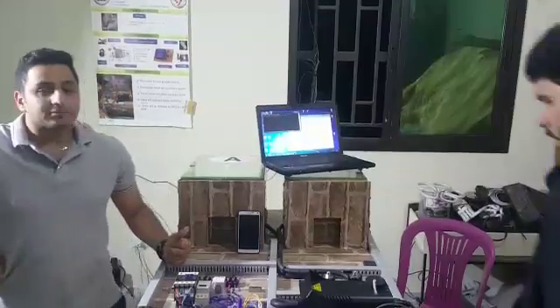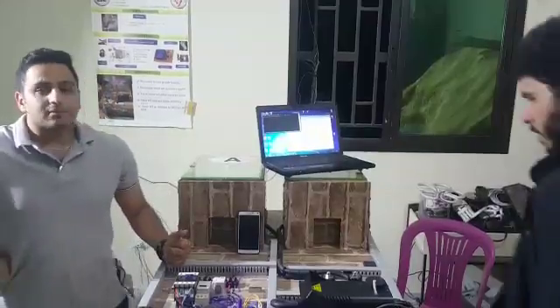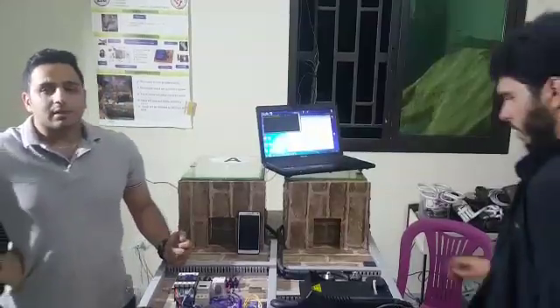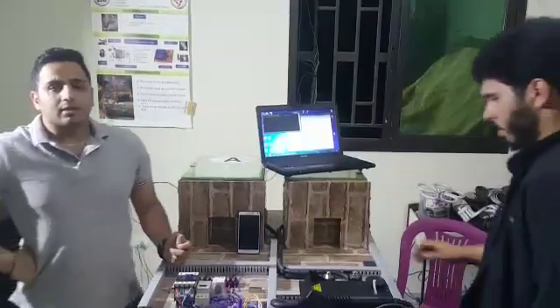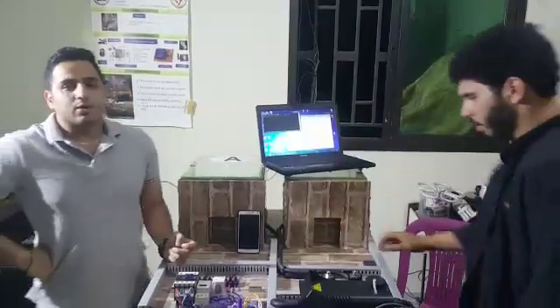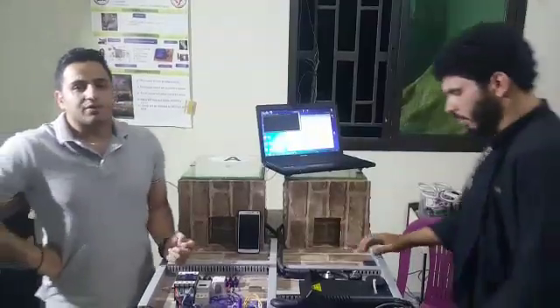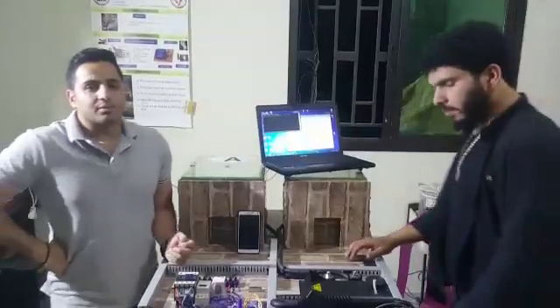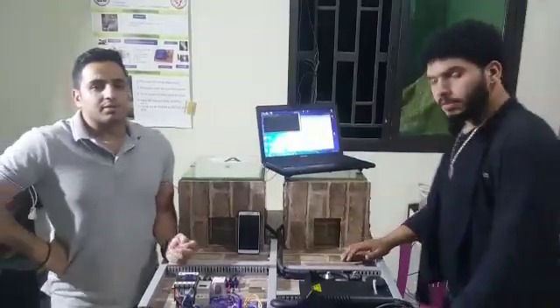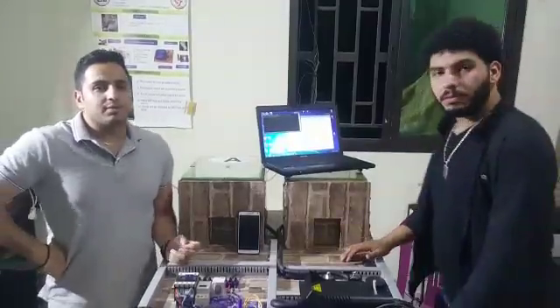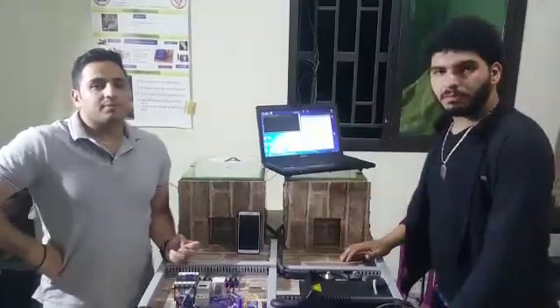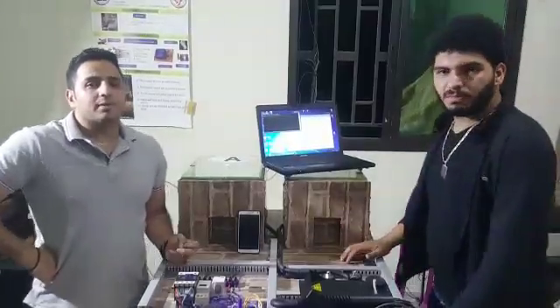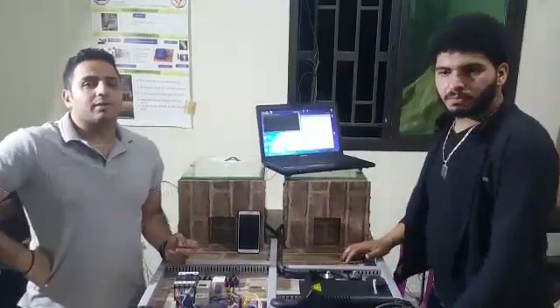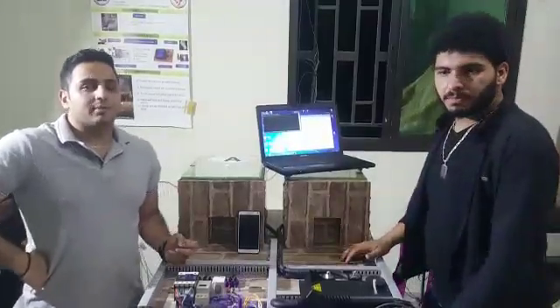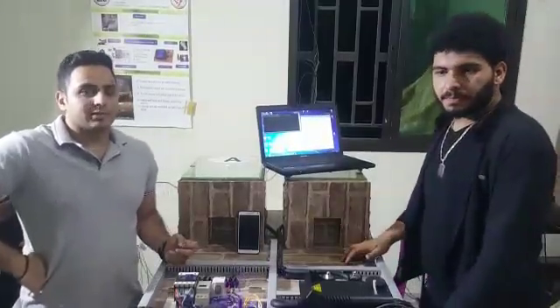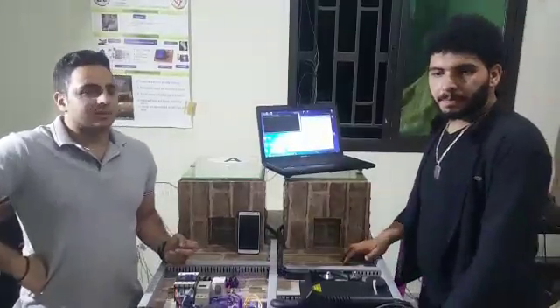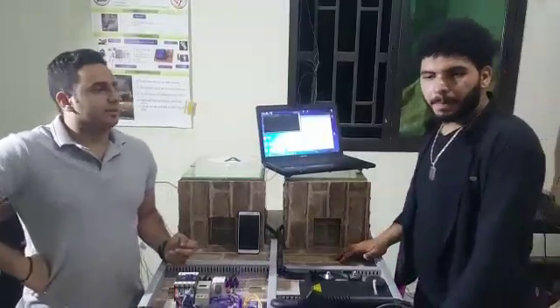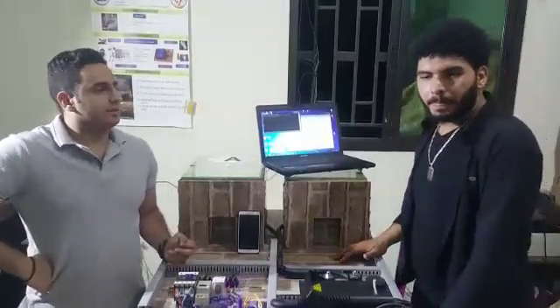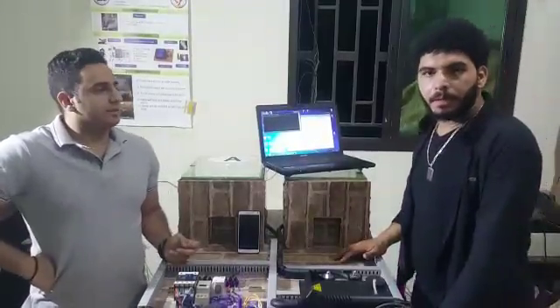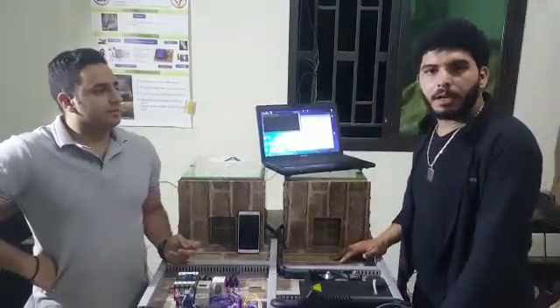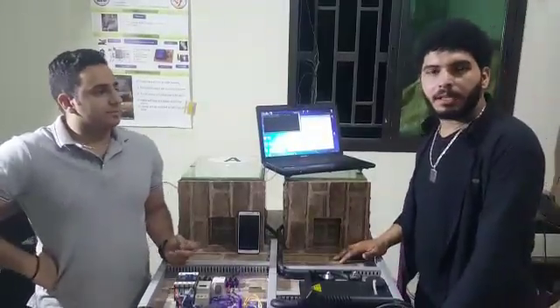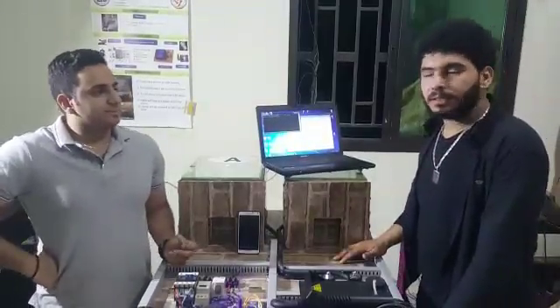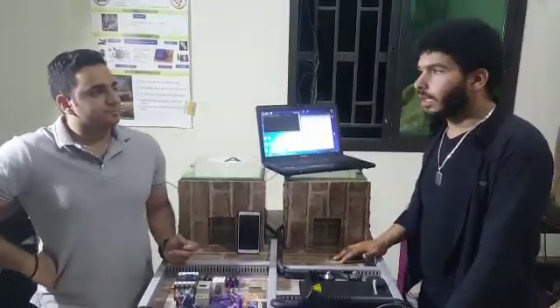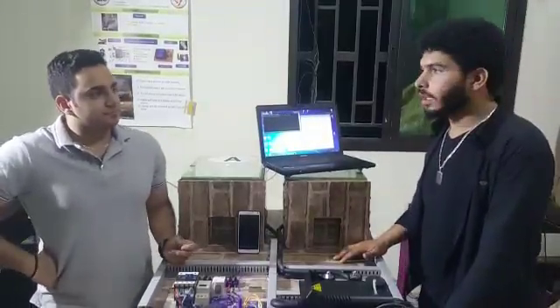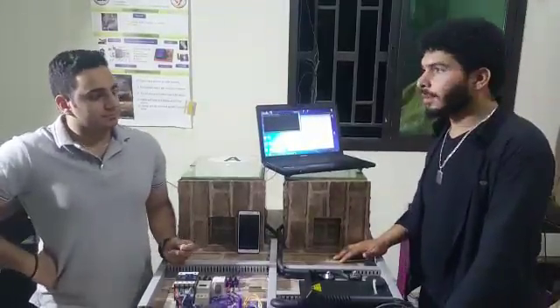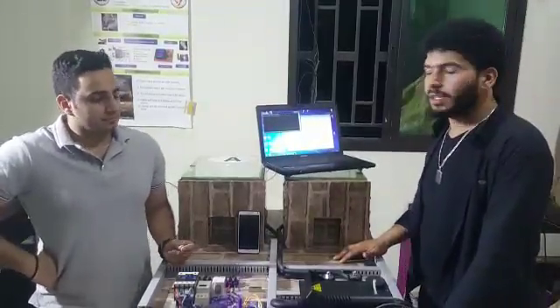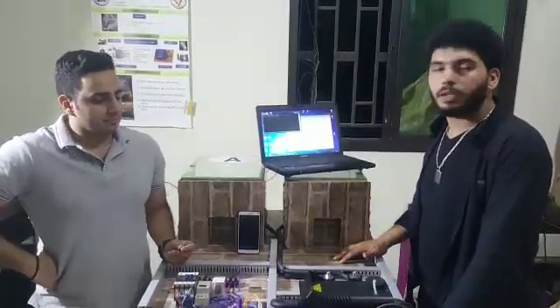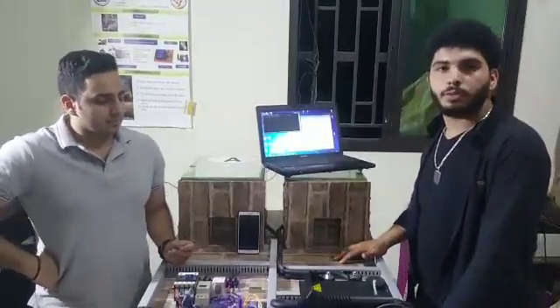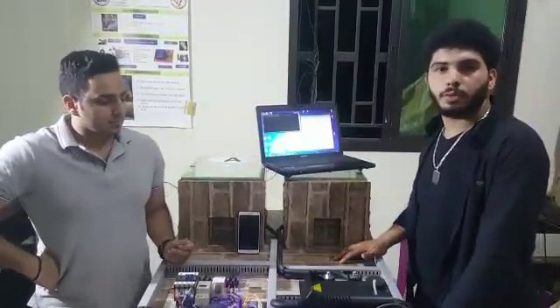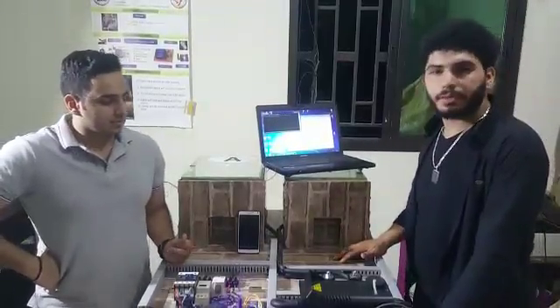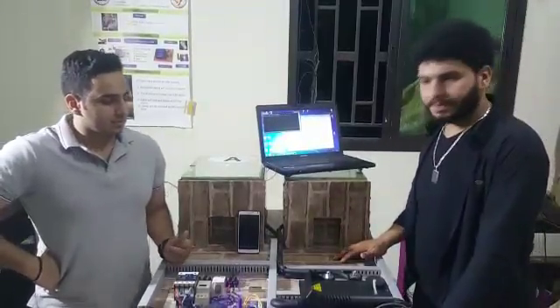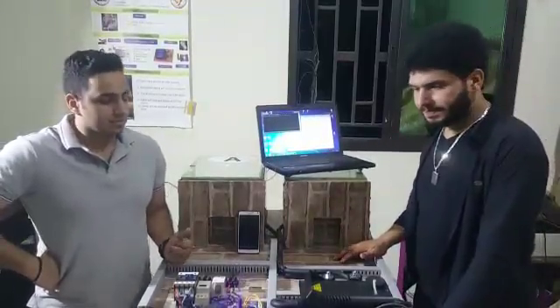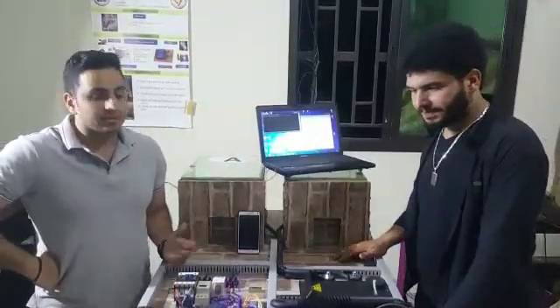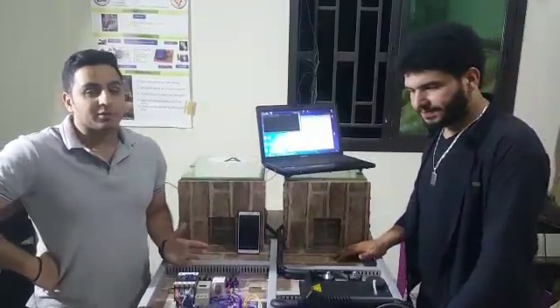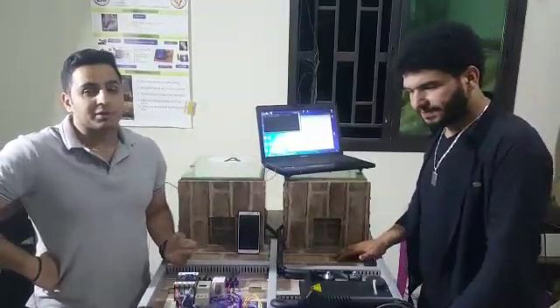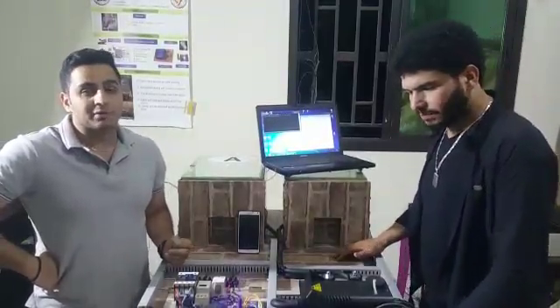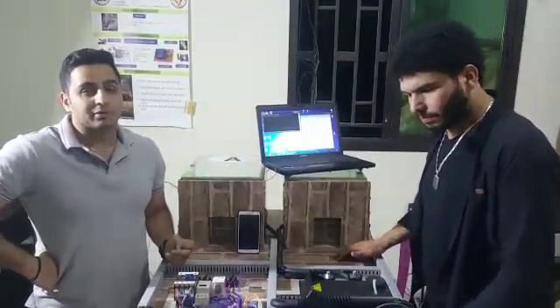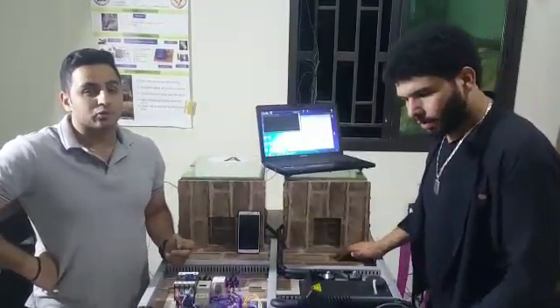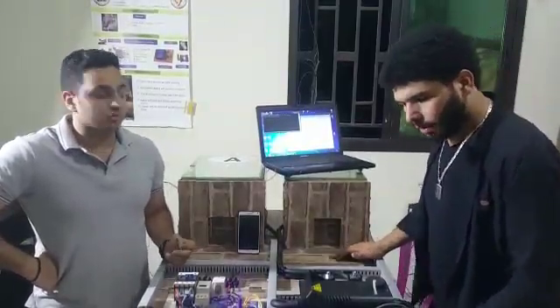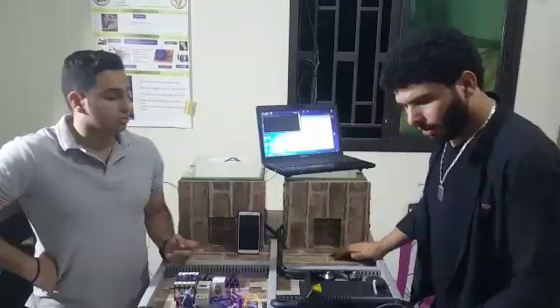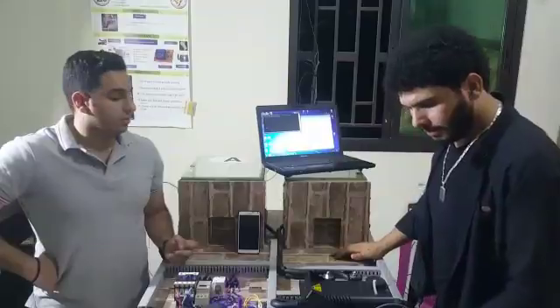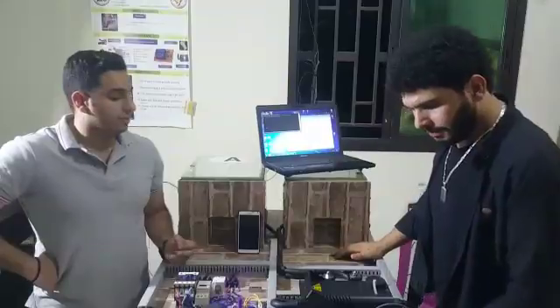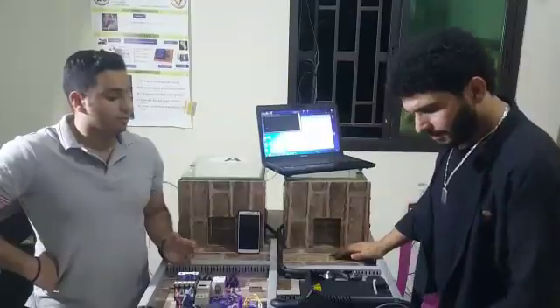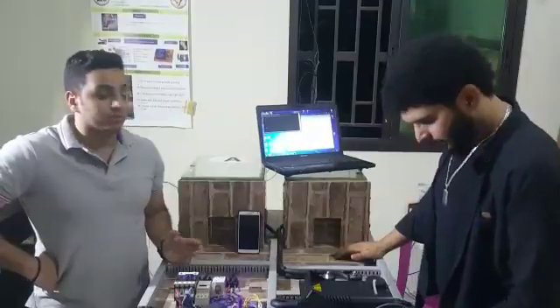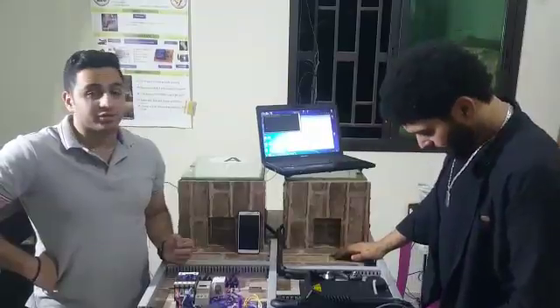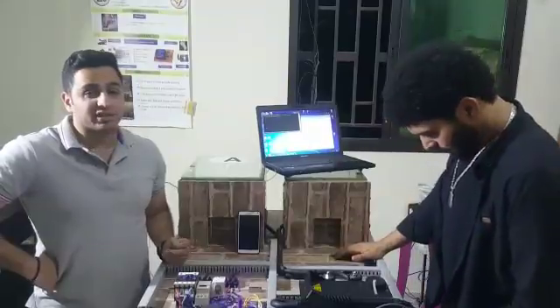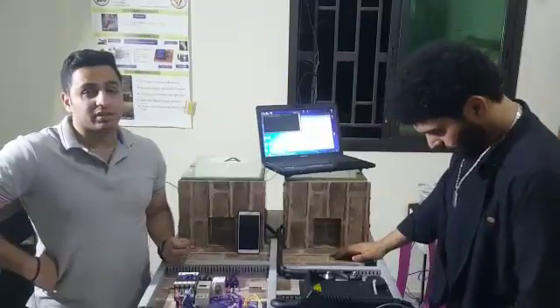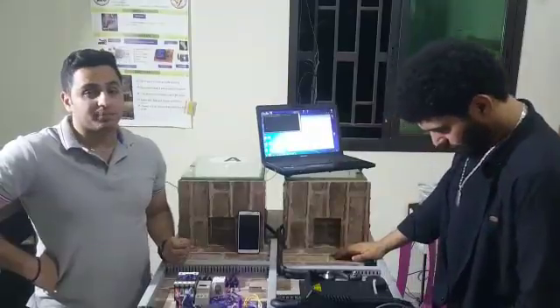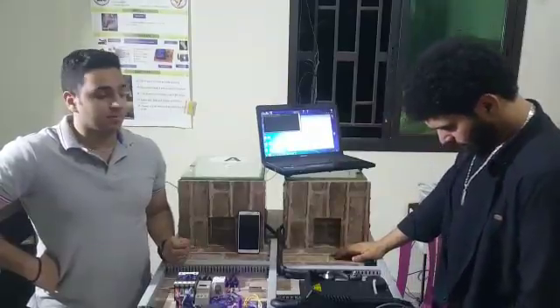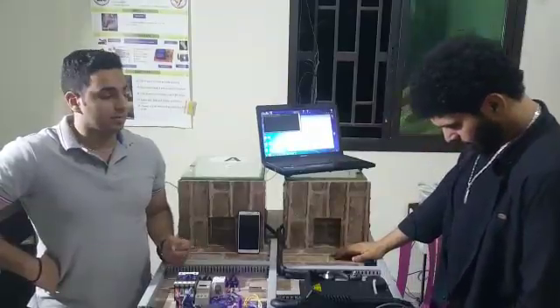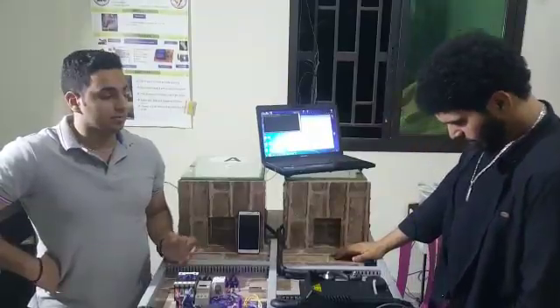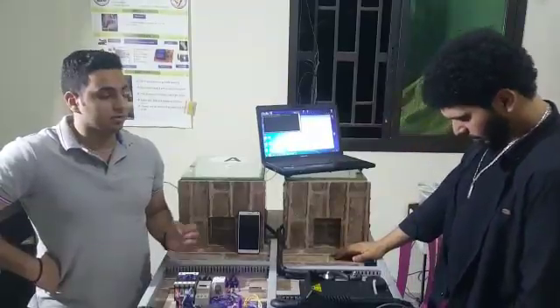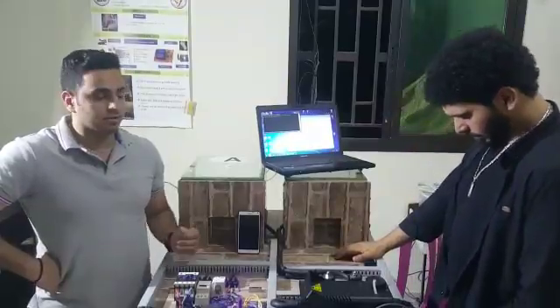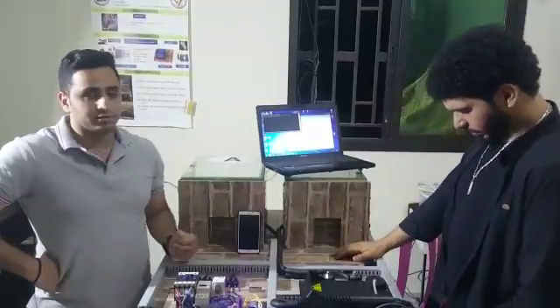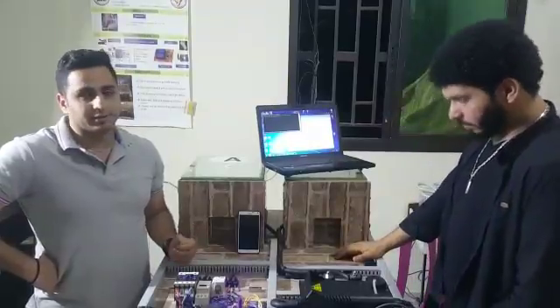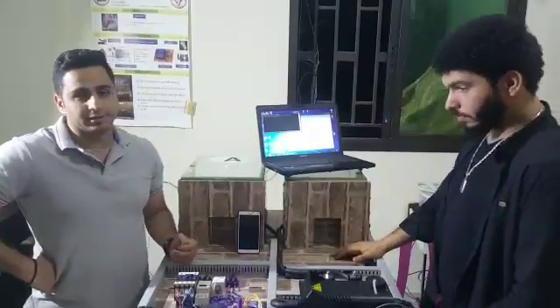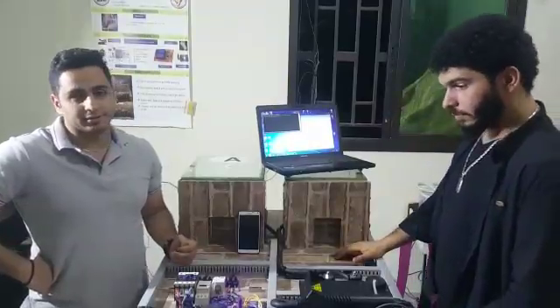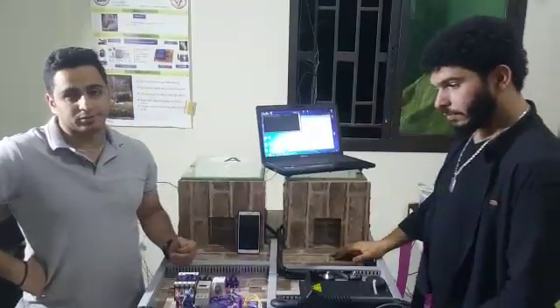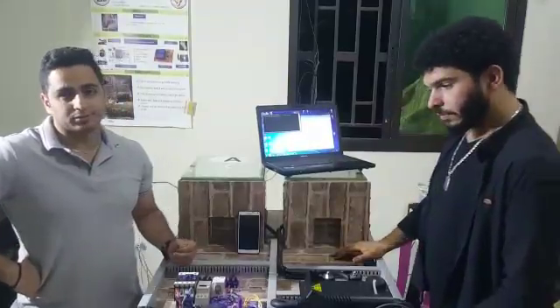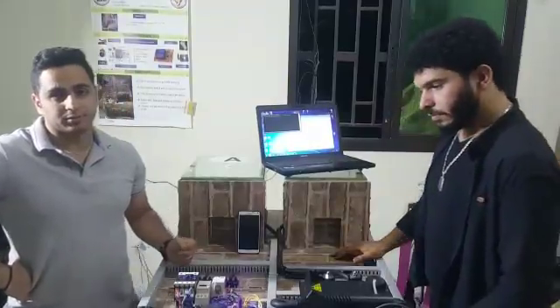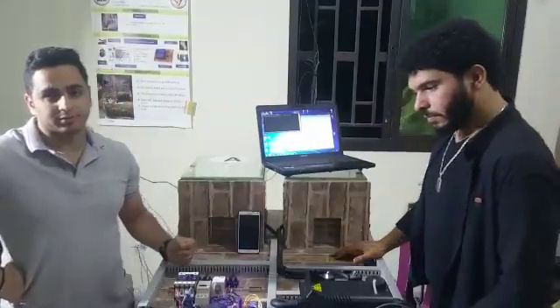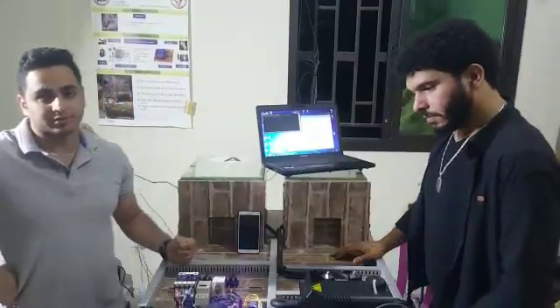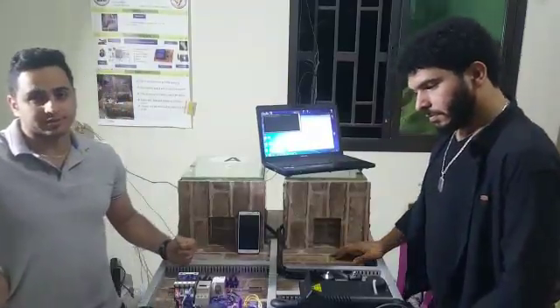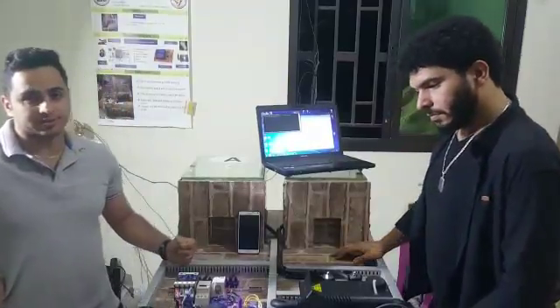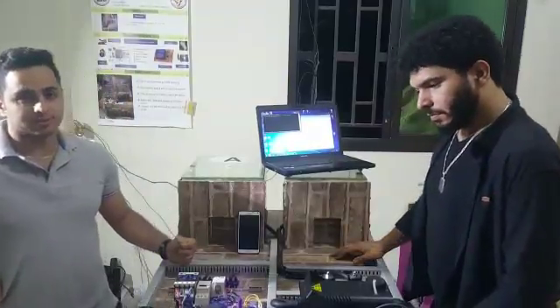Hello everybody. I am Hassan Hanyir and I am Aleva Ndur. Today we are going to show you our prototype about a security and controlling system.